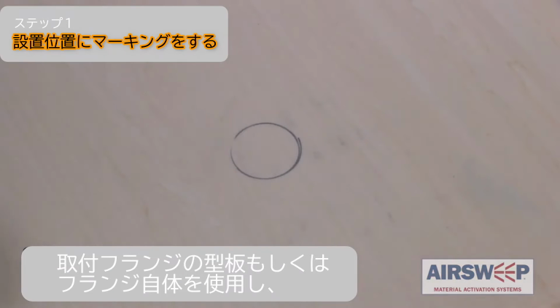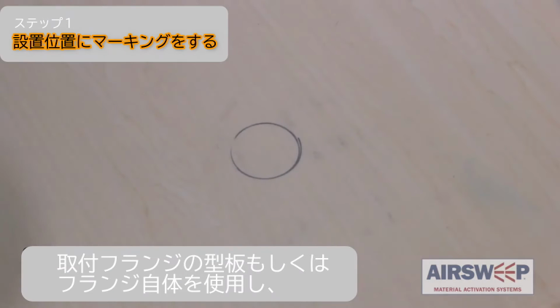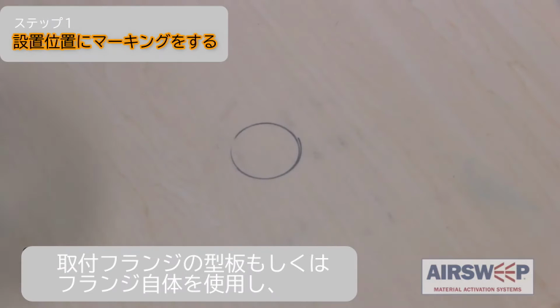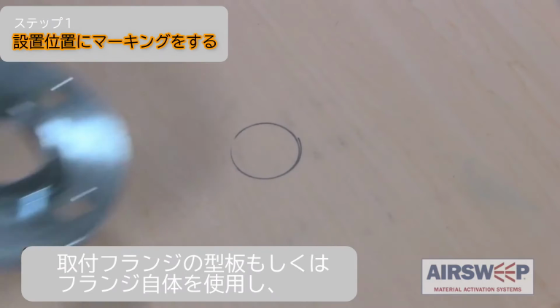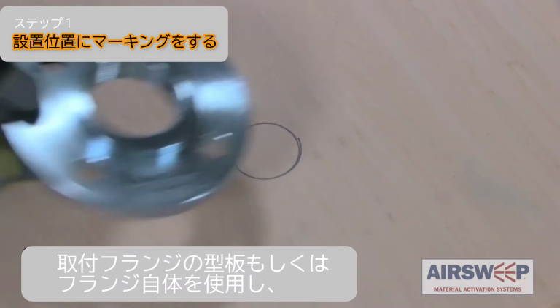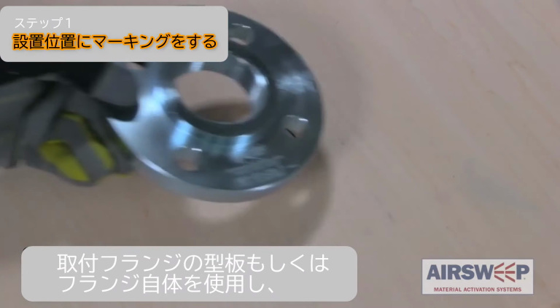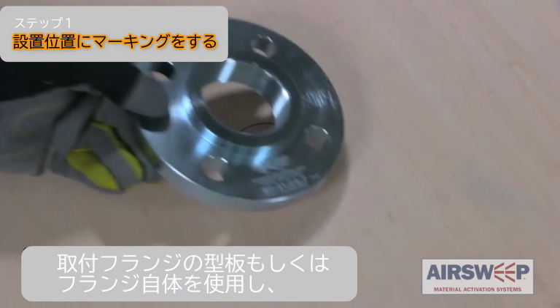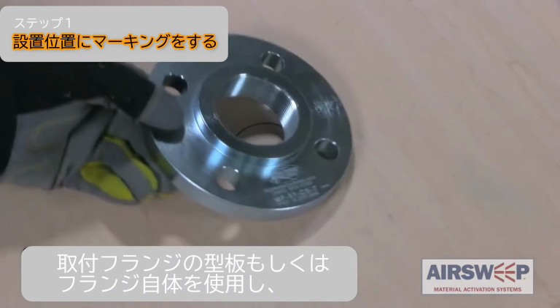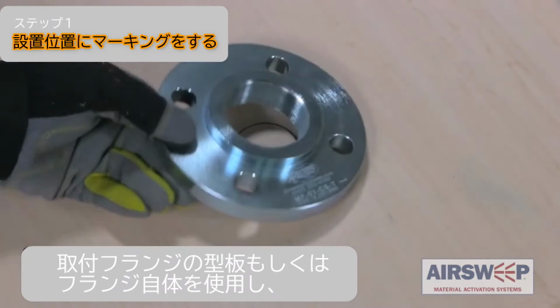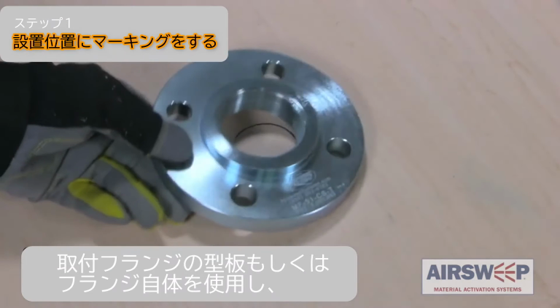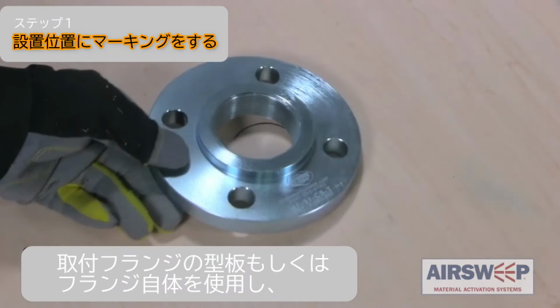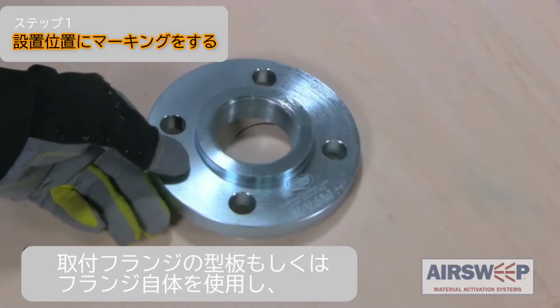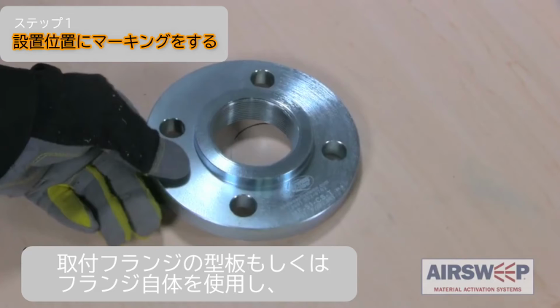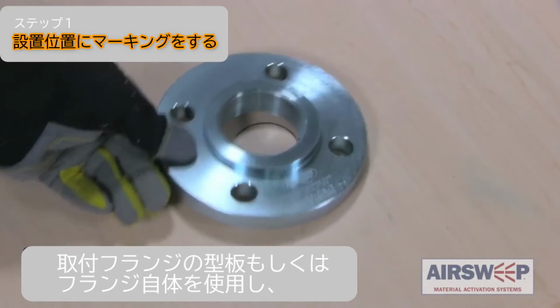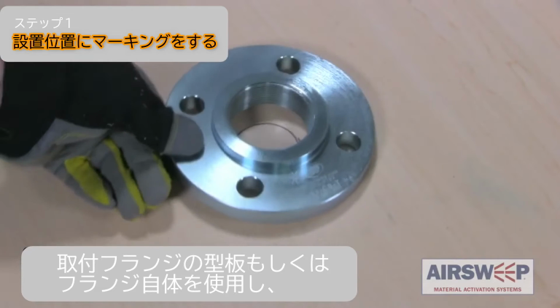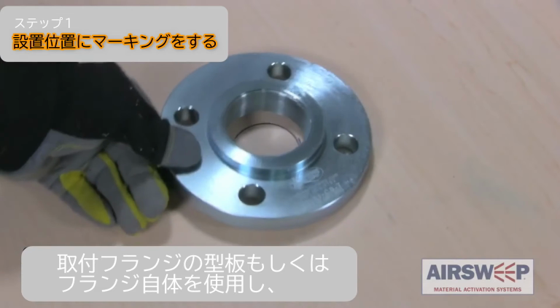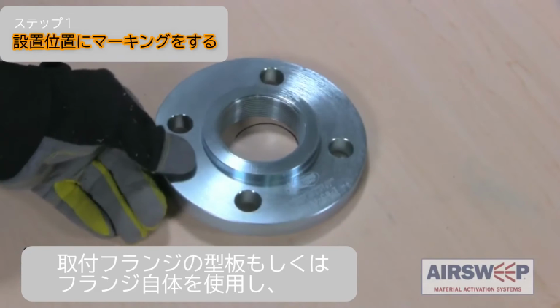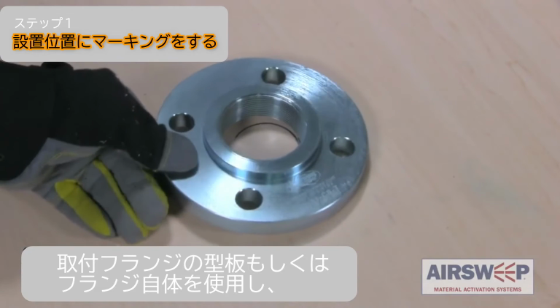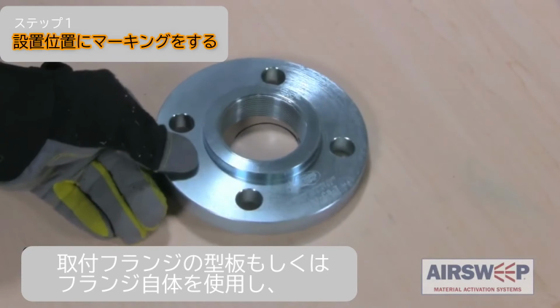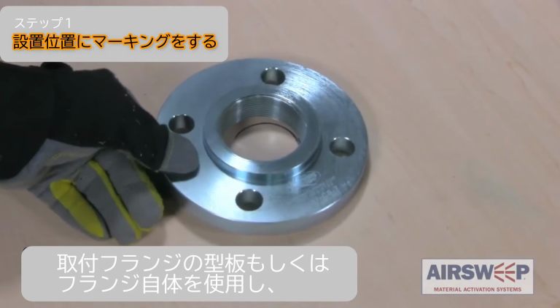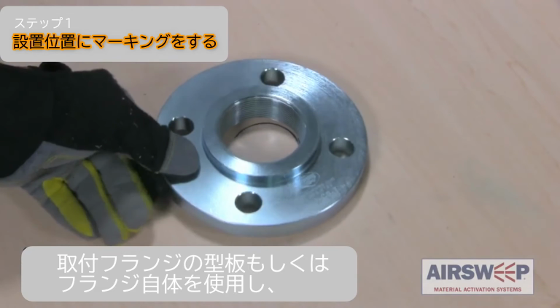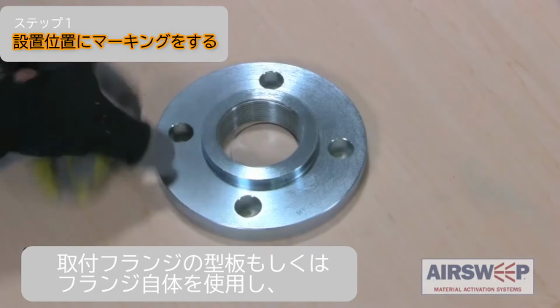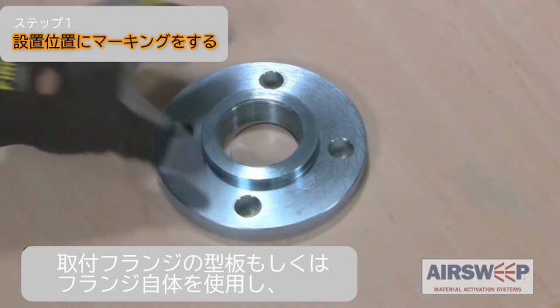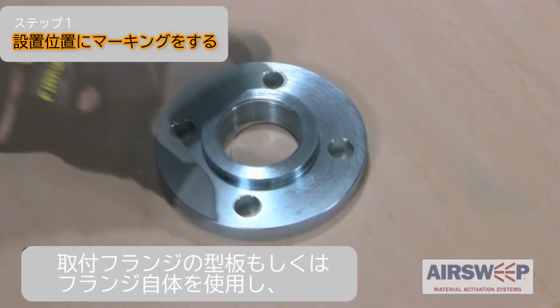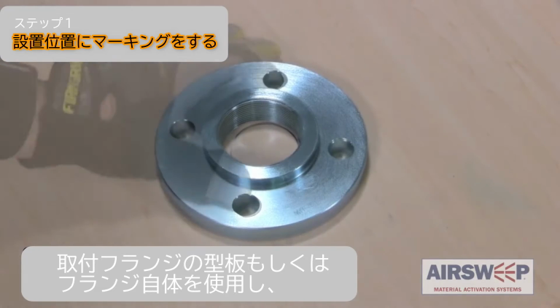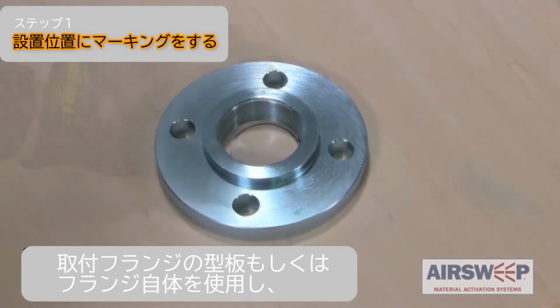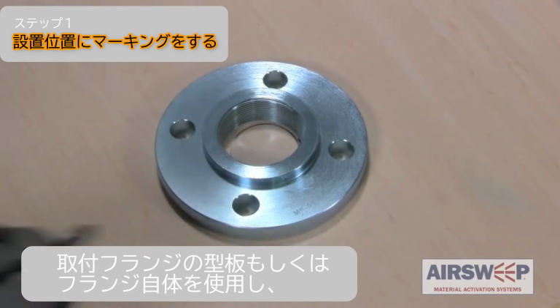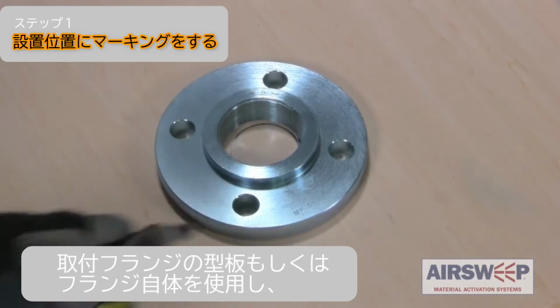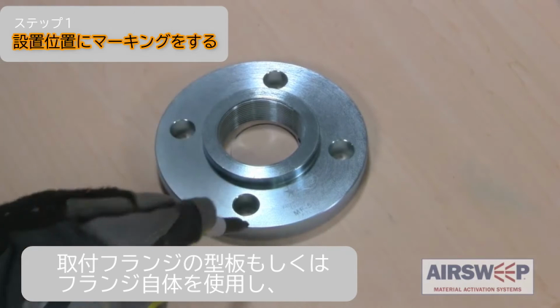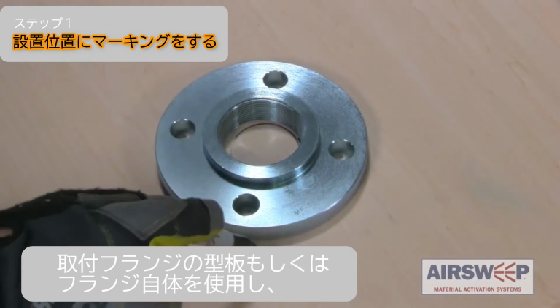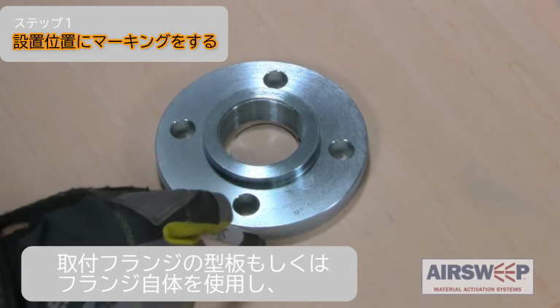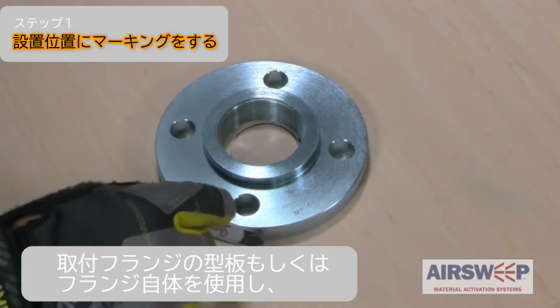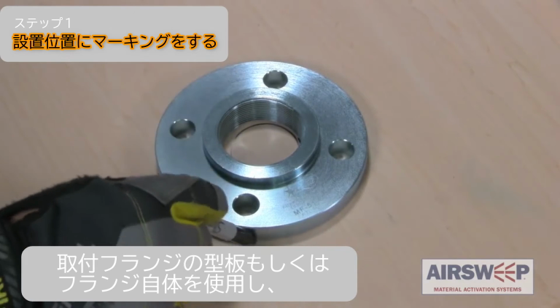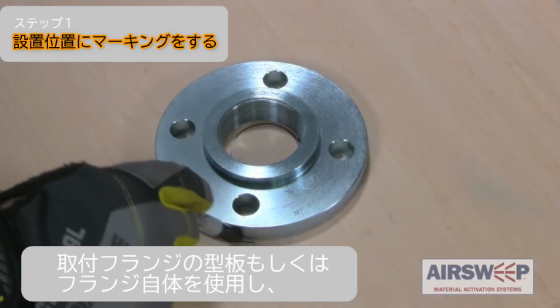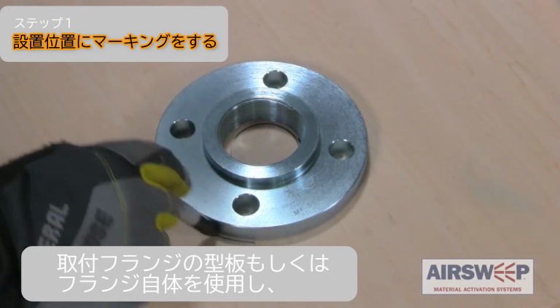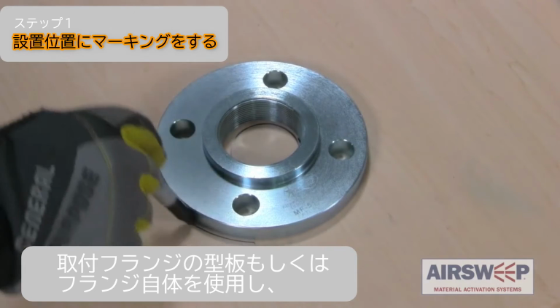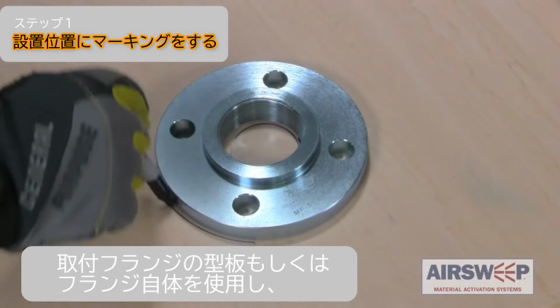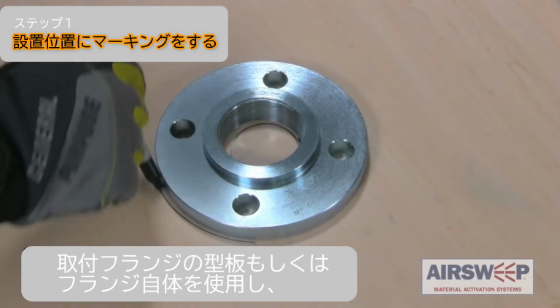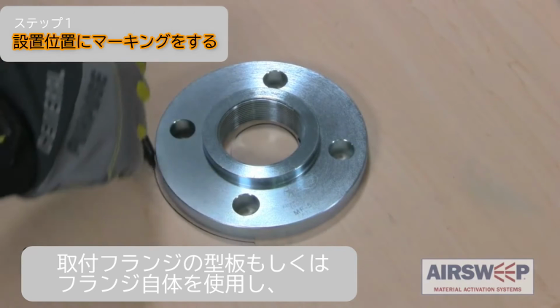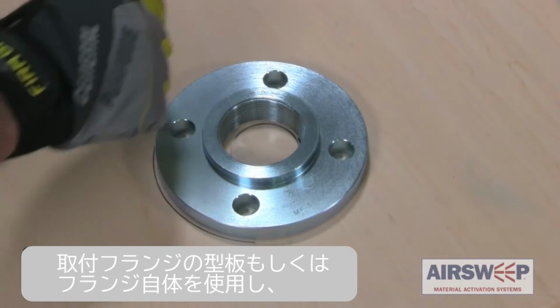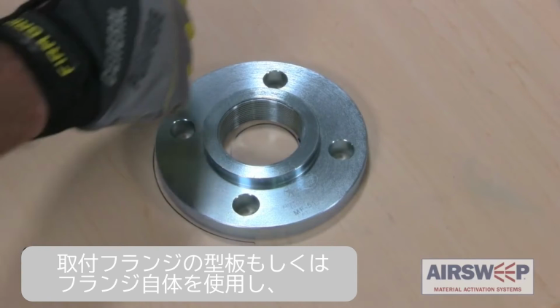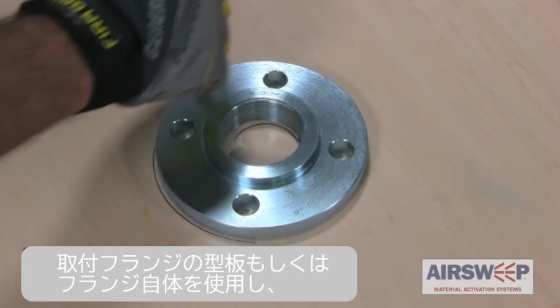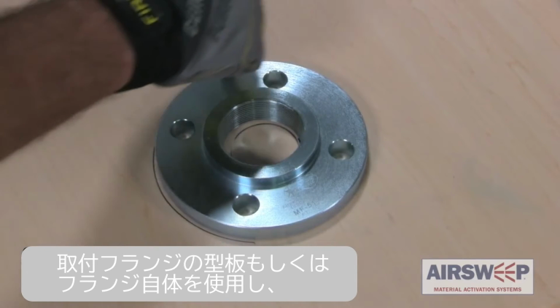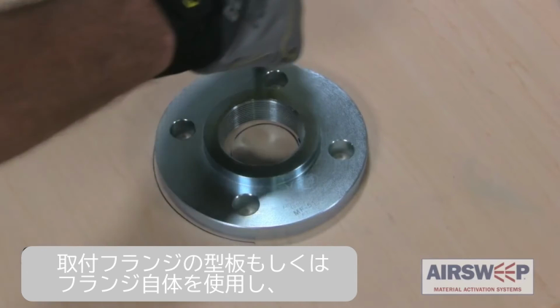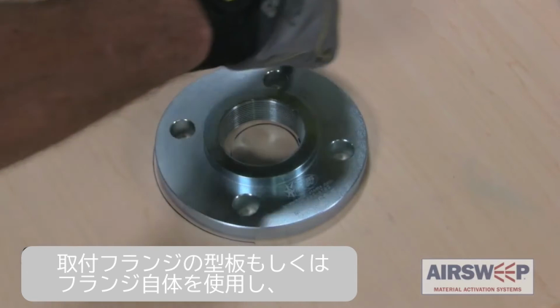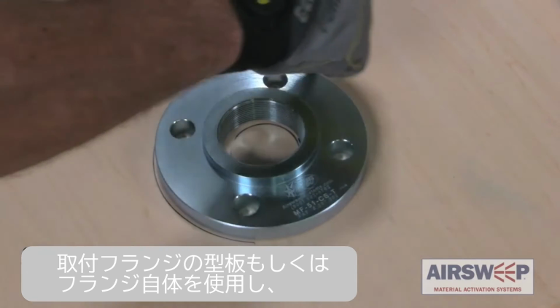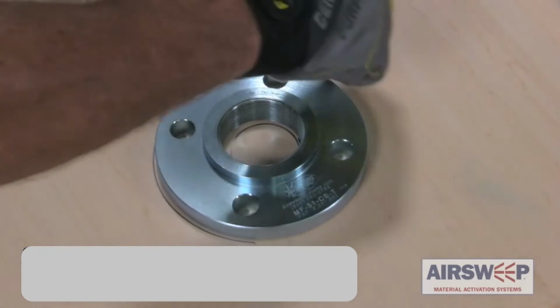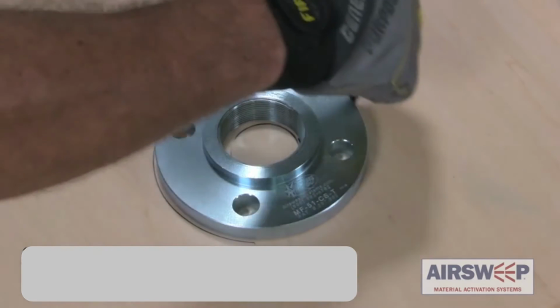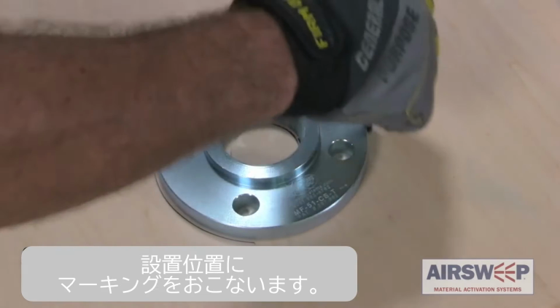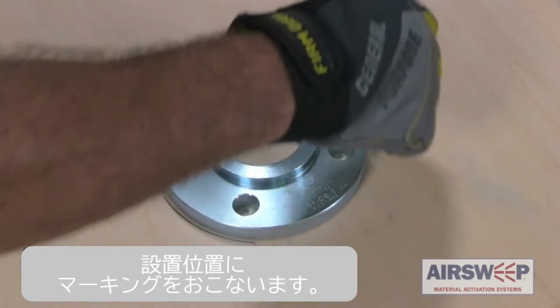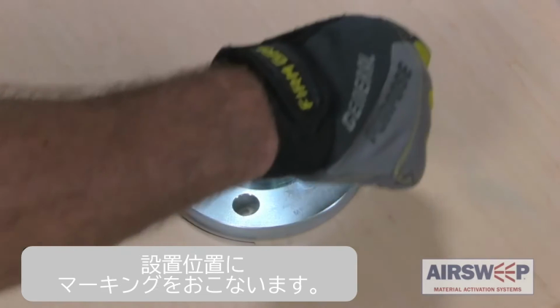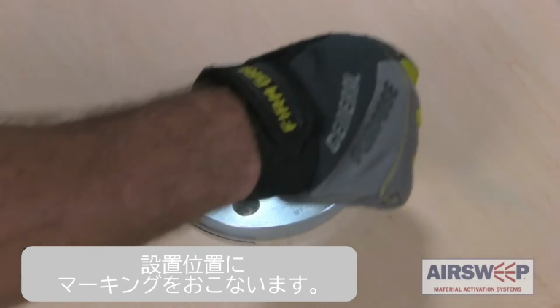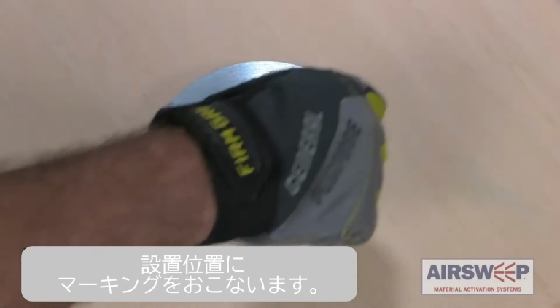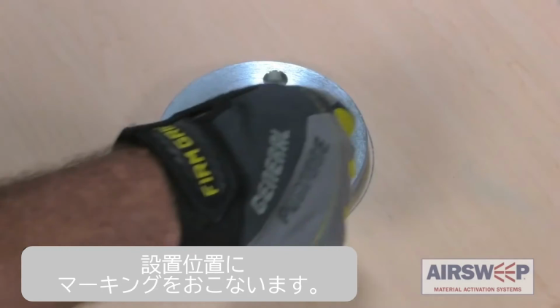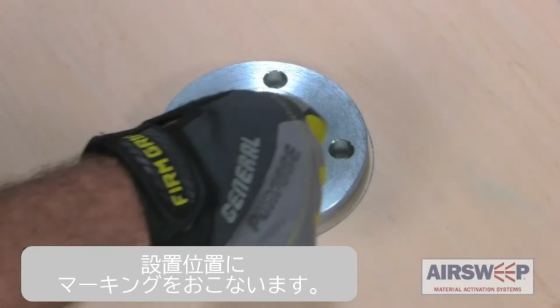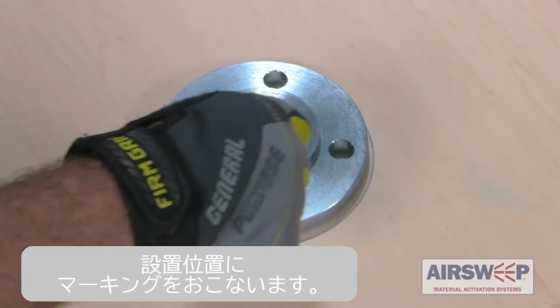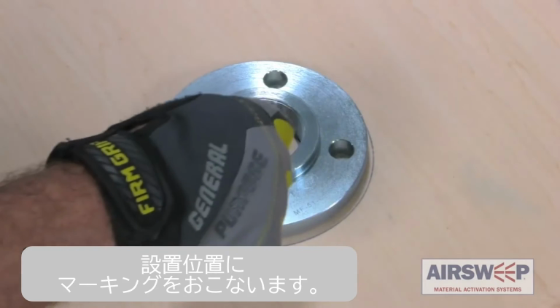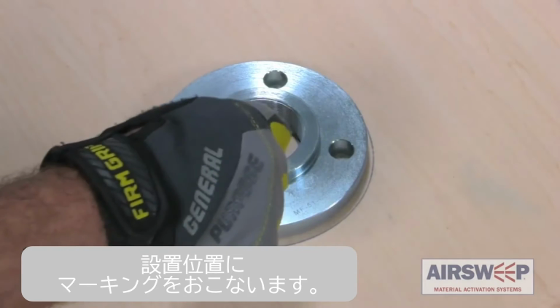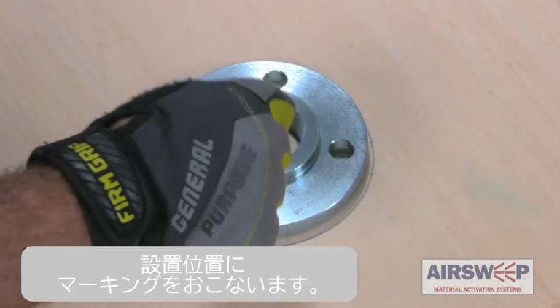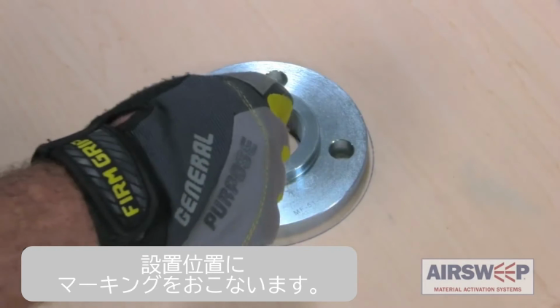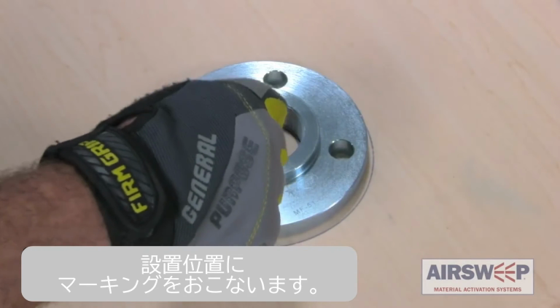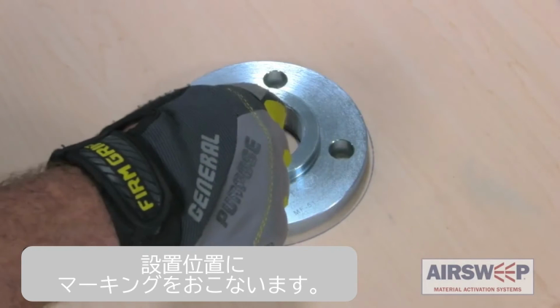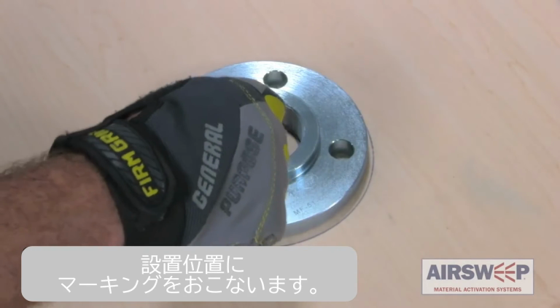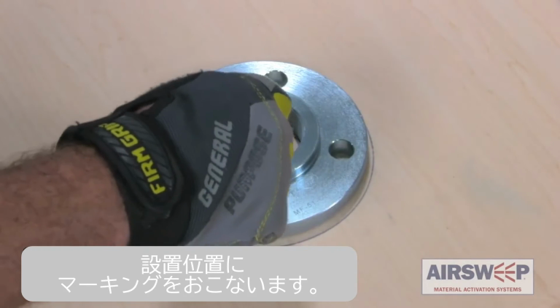Step 1. Mark the installation location by using a template of the mounting flange or the mounting flange itself.